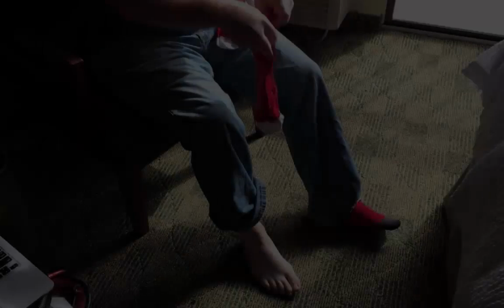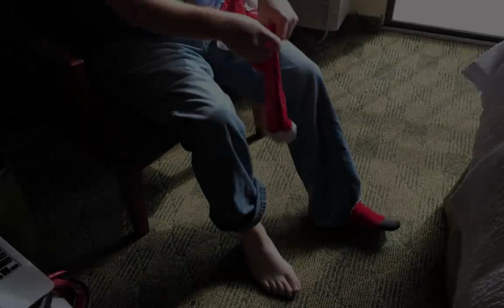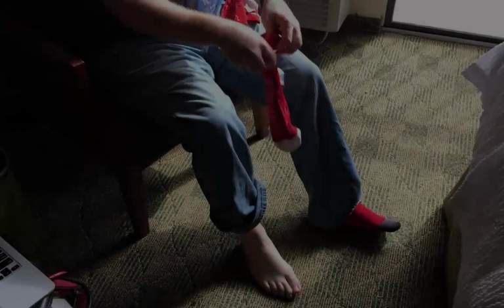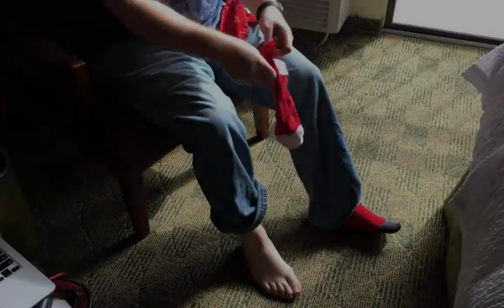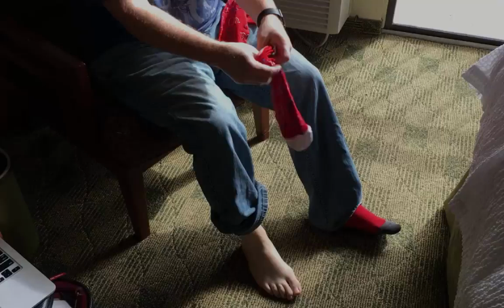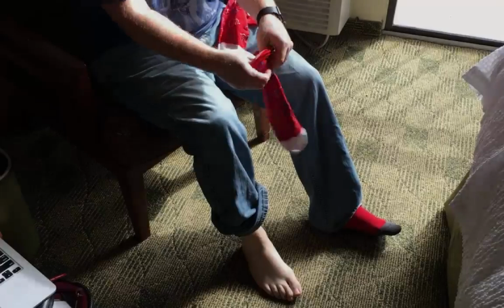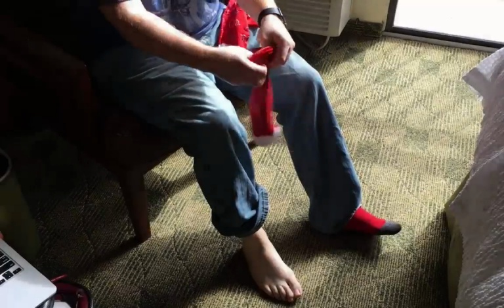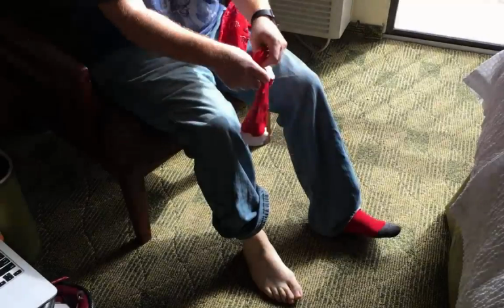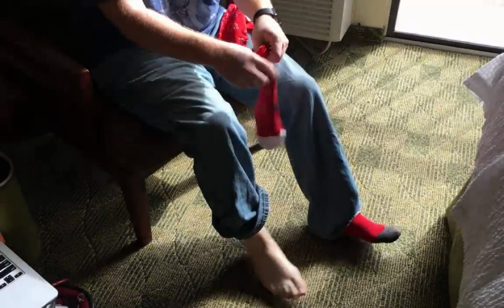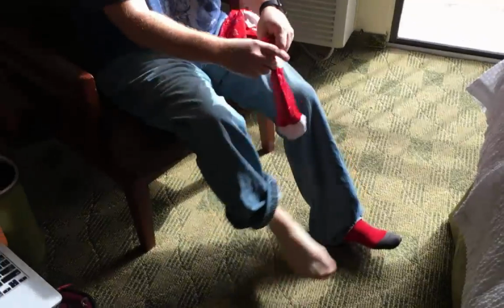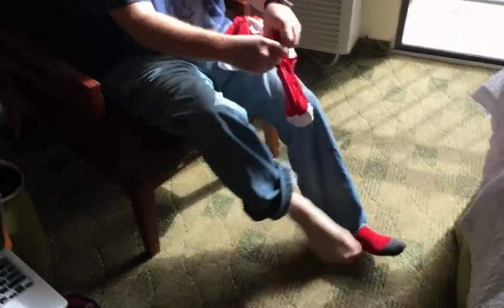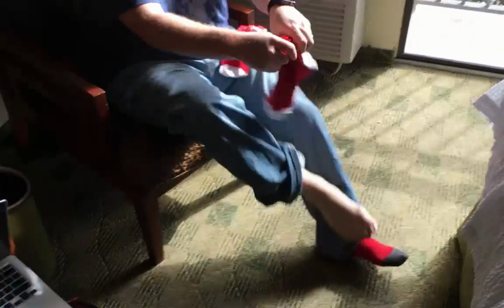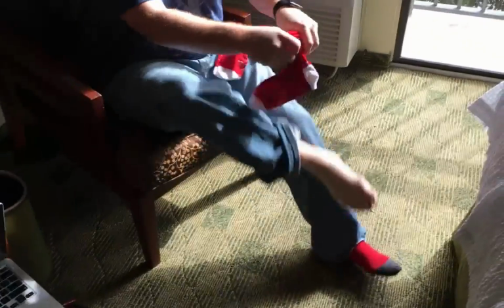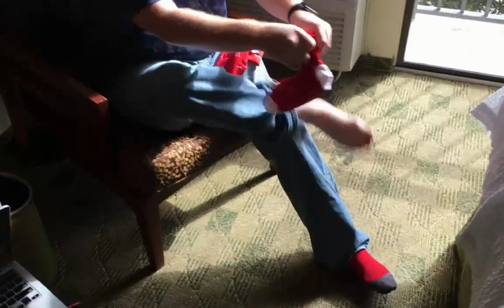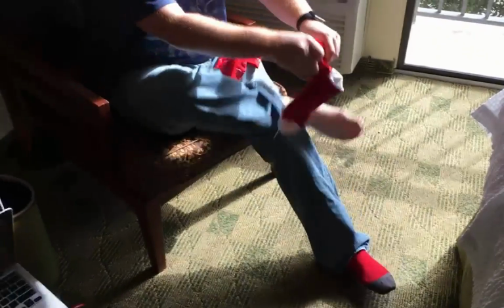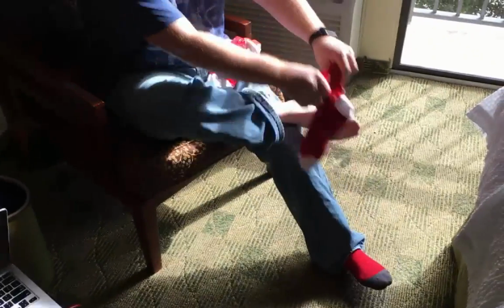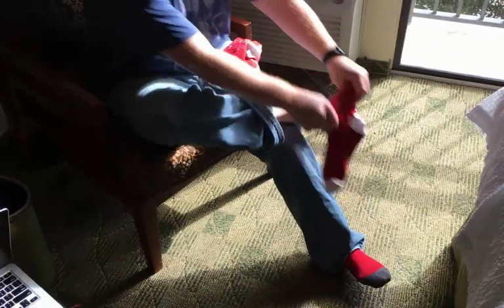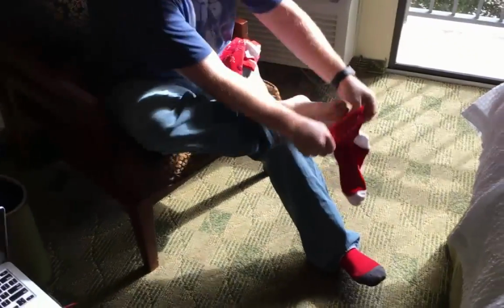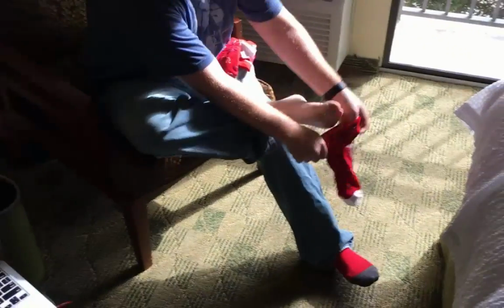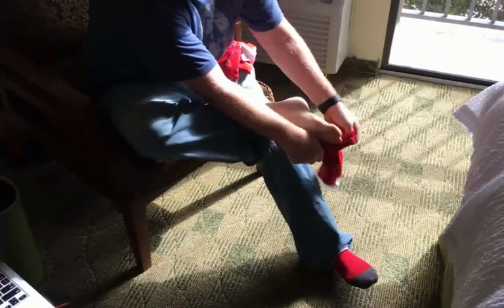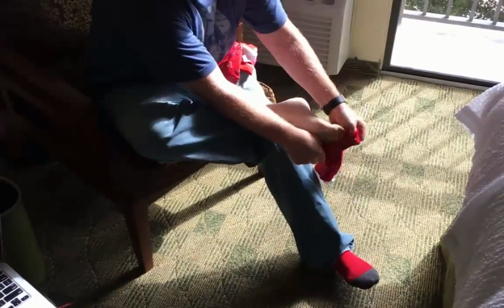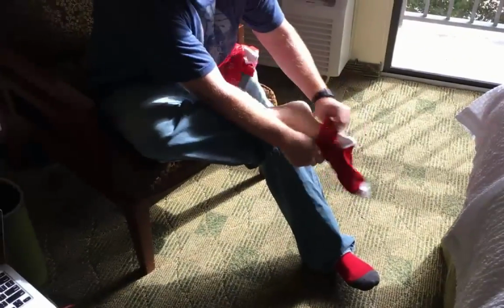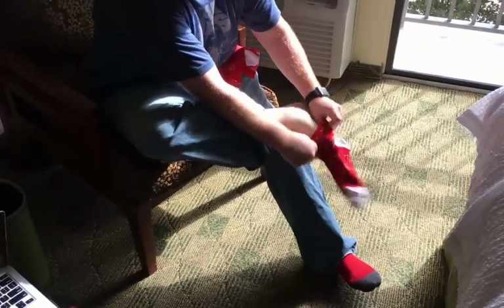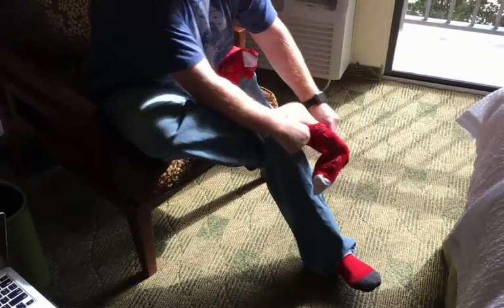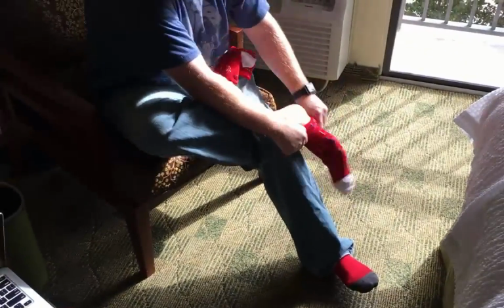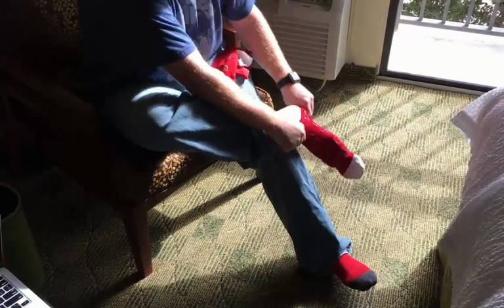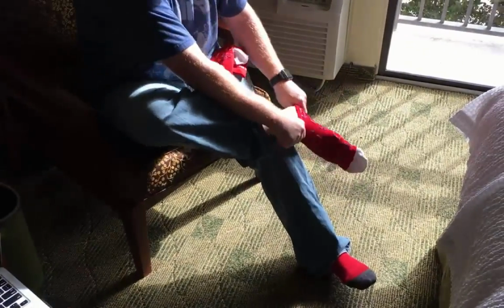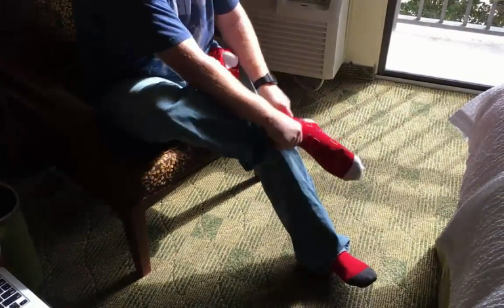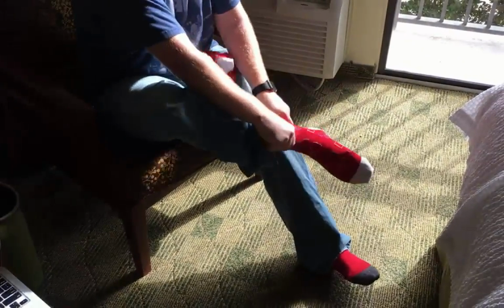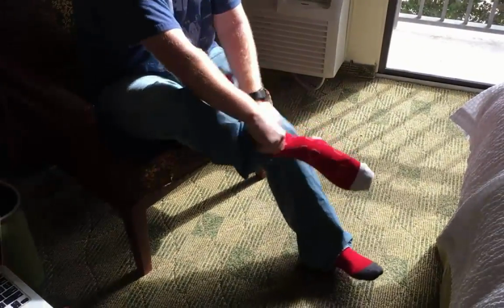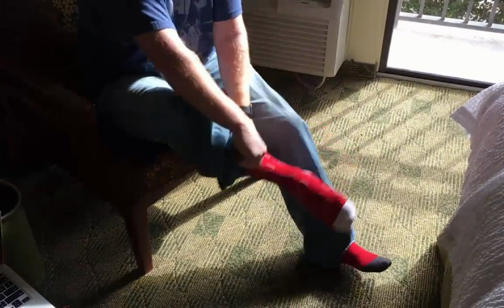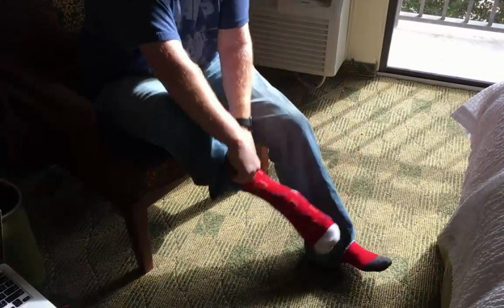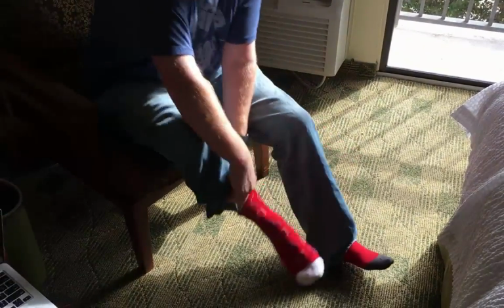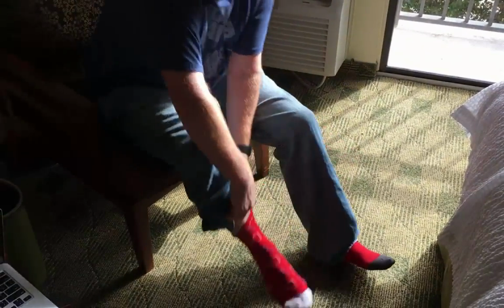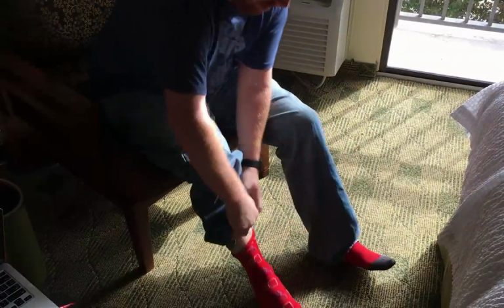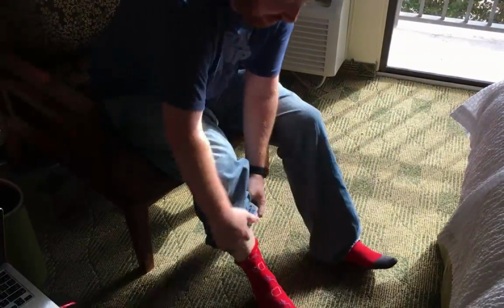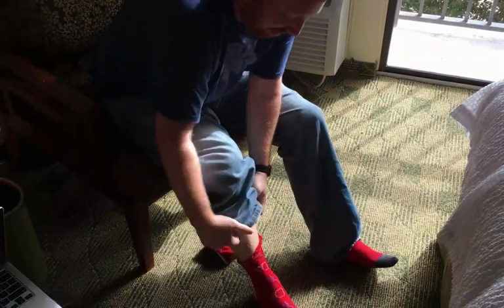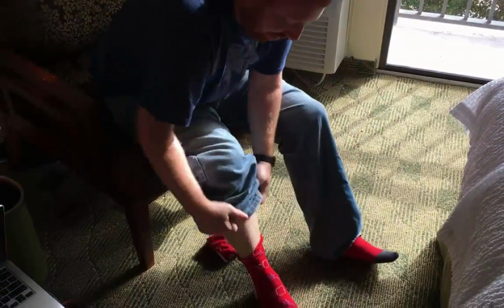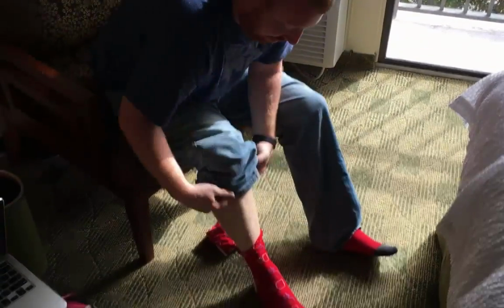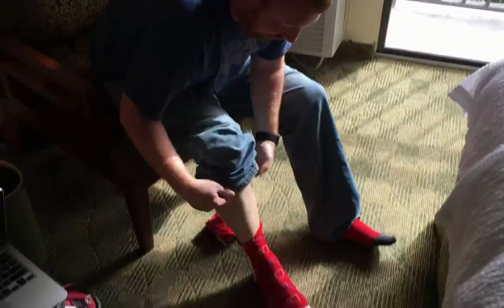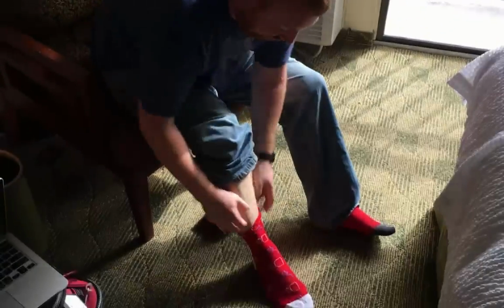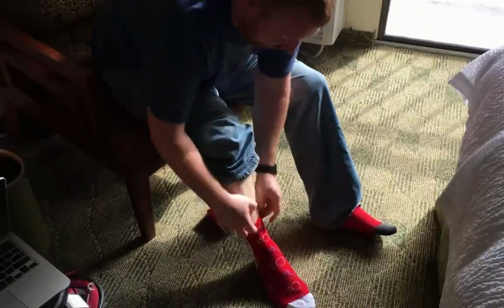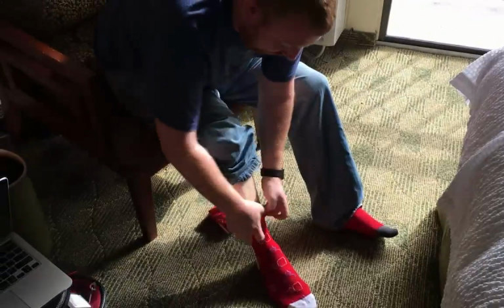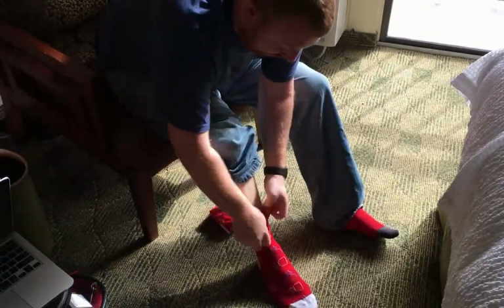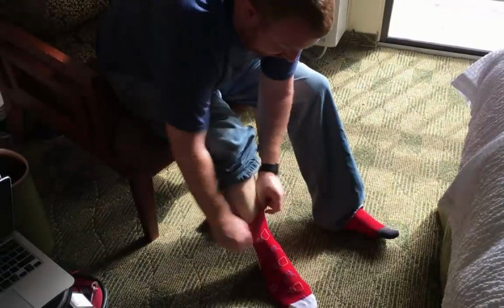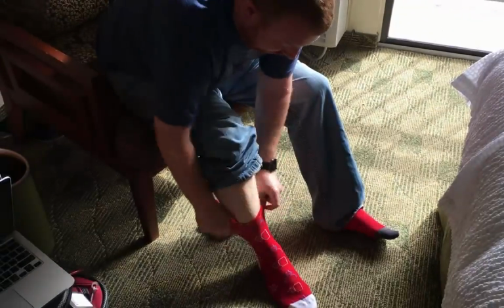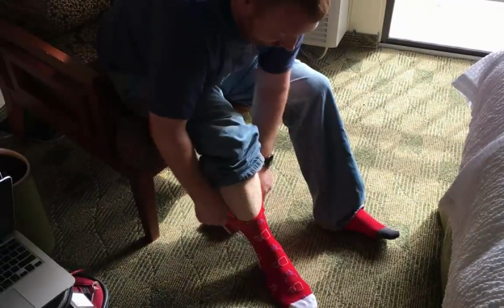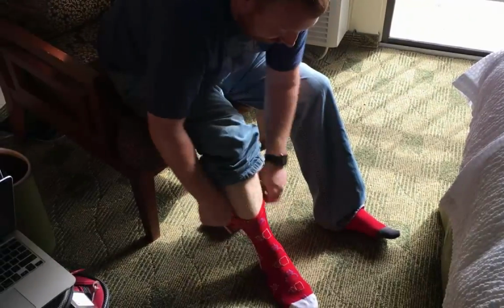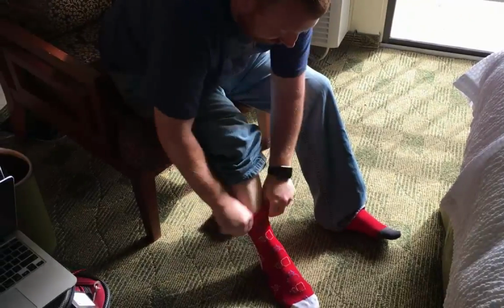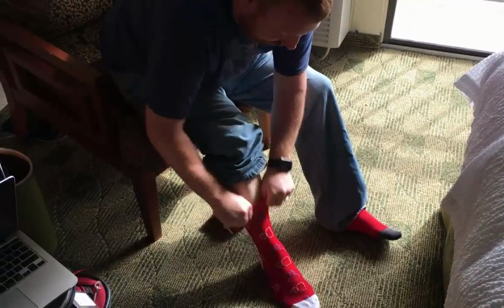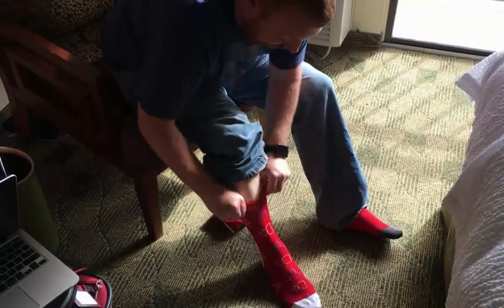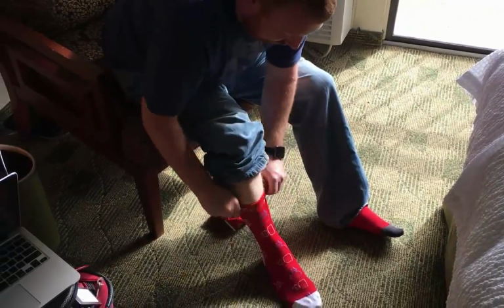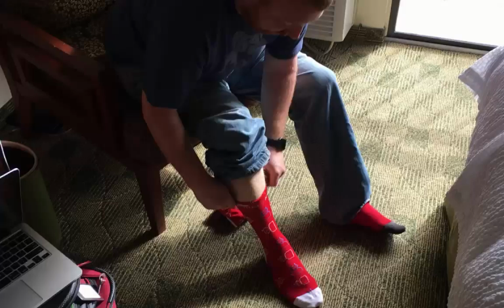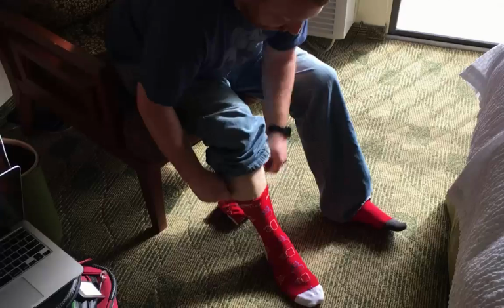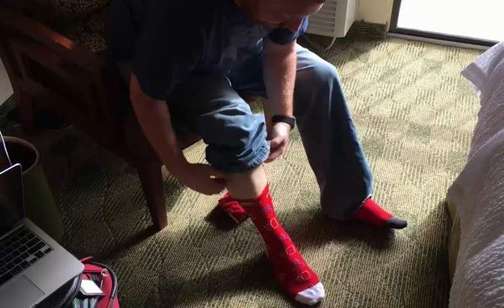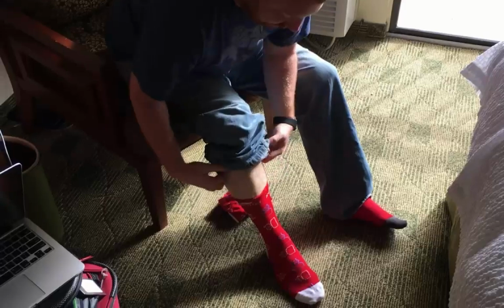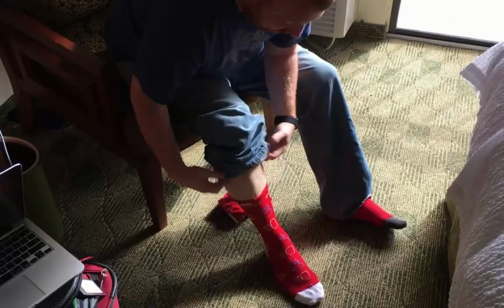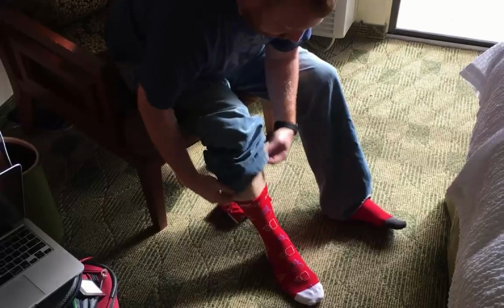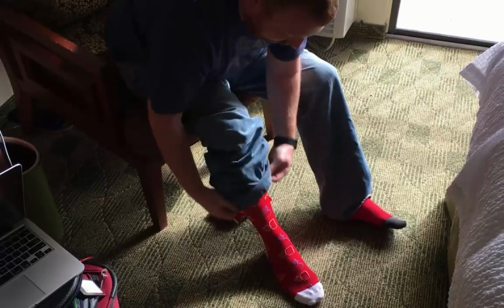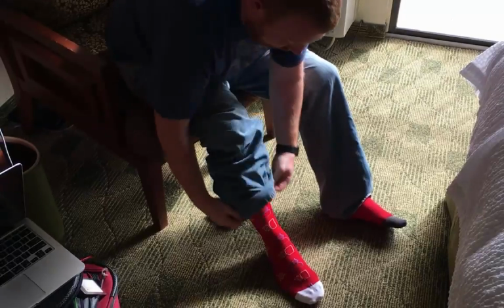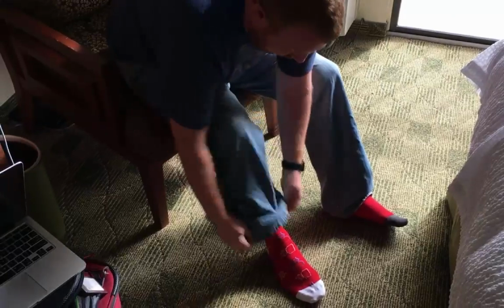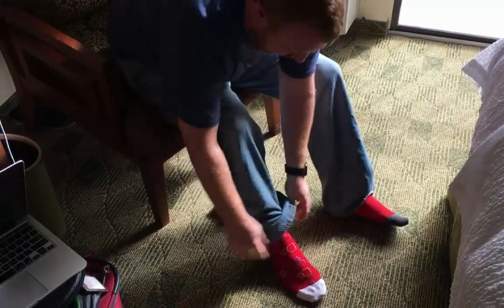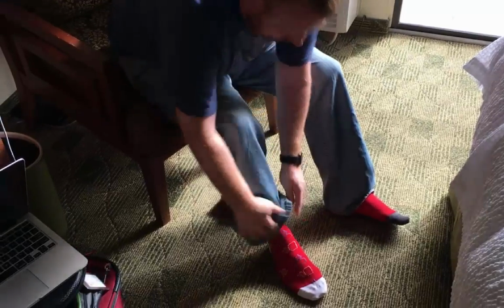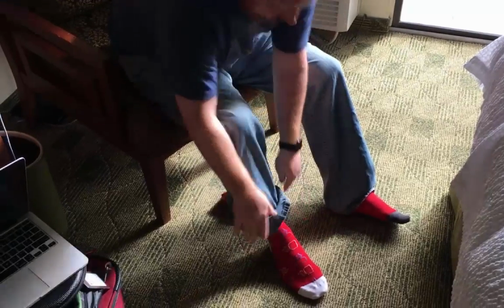Installation of Sock 3.0 is as simple as previous versions. Apply the sock to the foot, pull up the cuff, and then lower the pants leg.